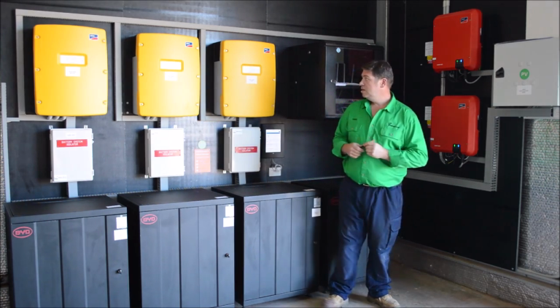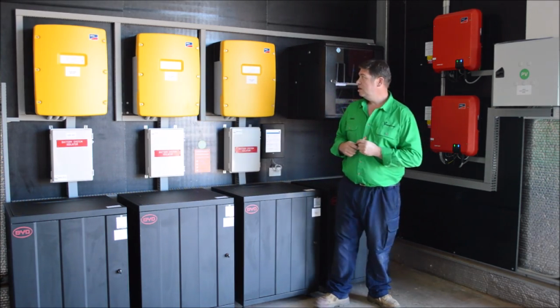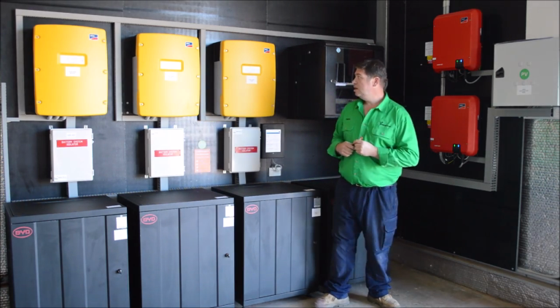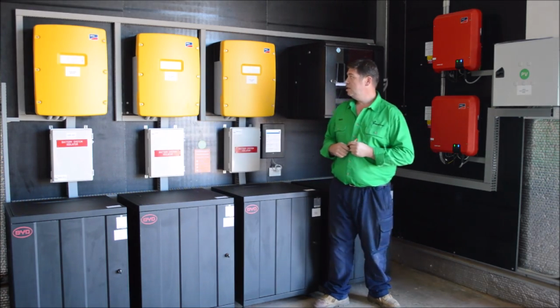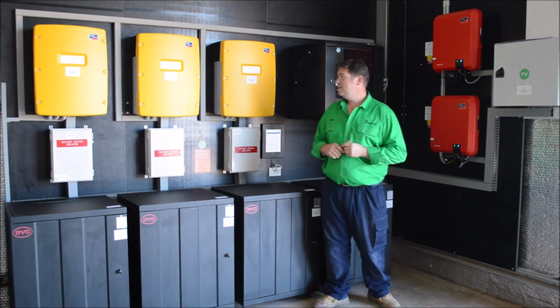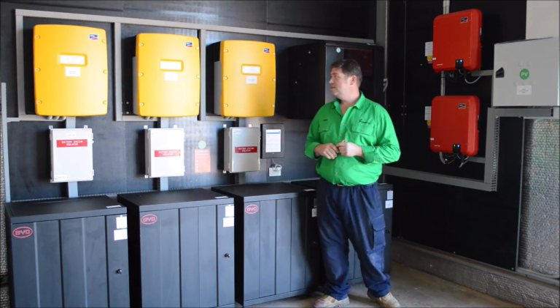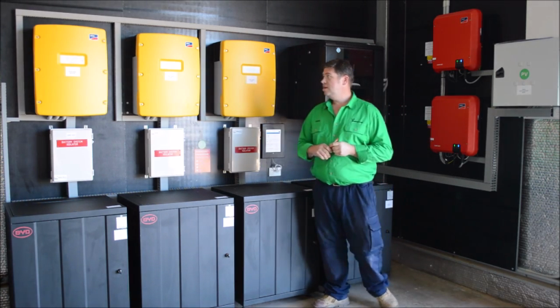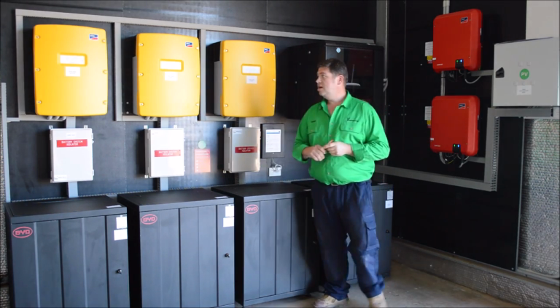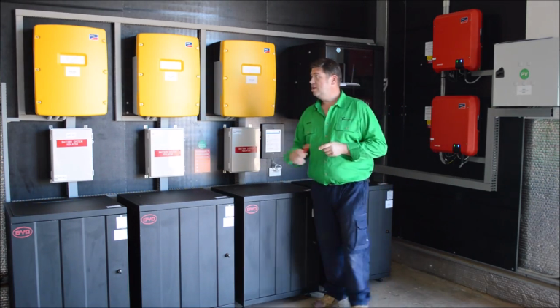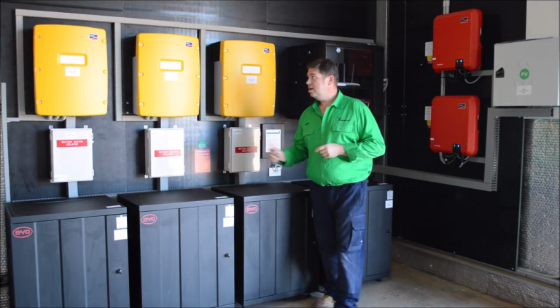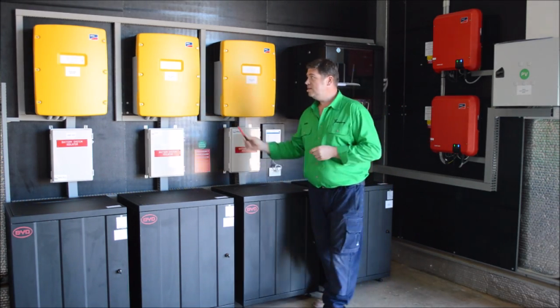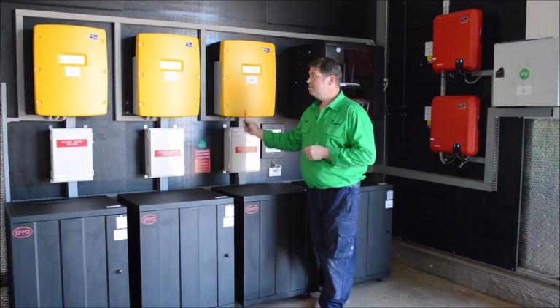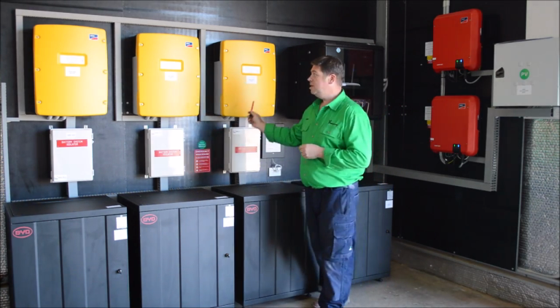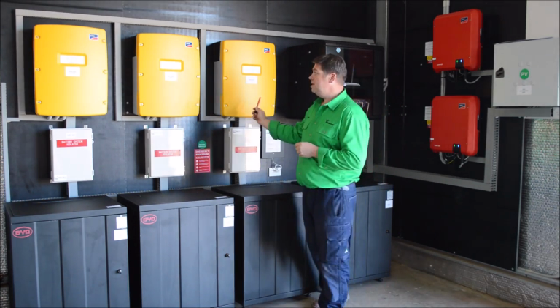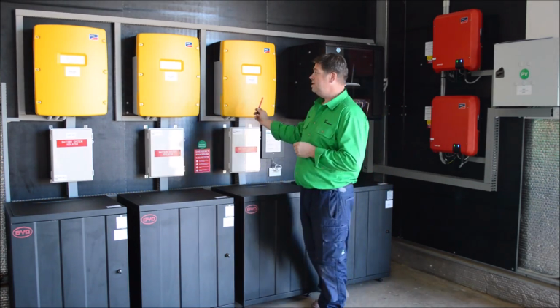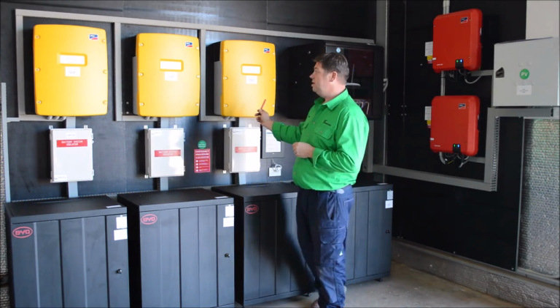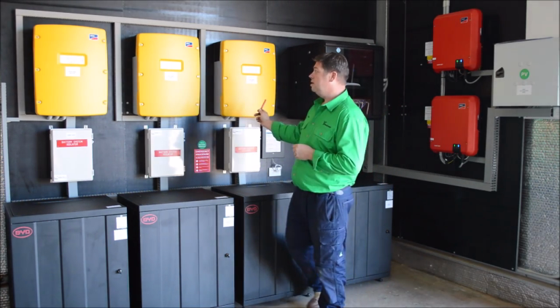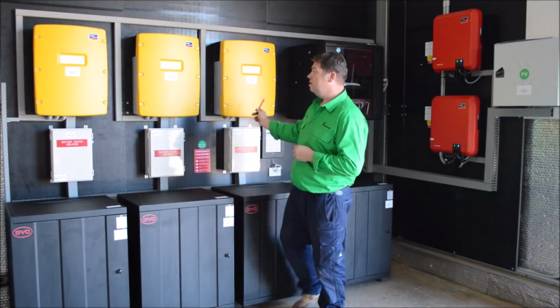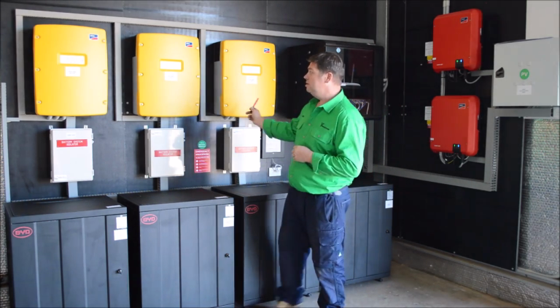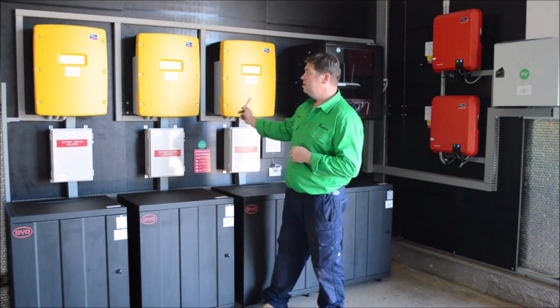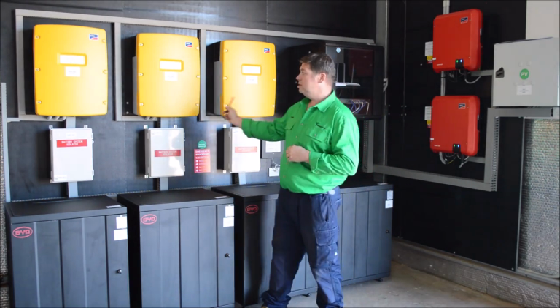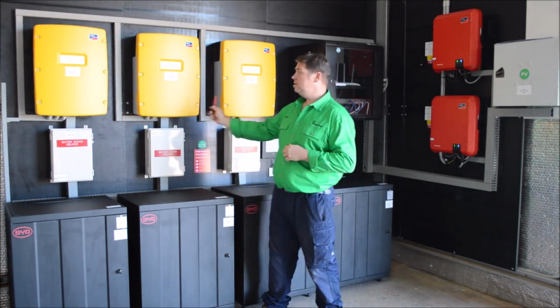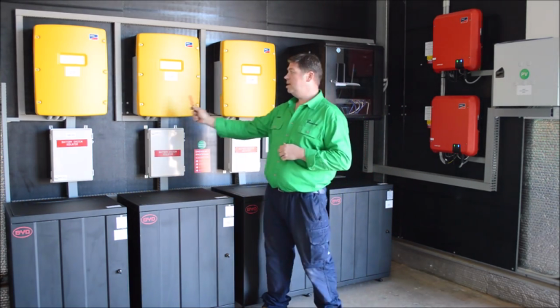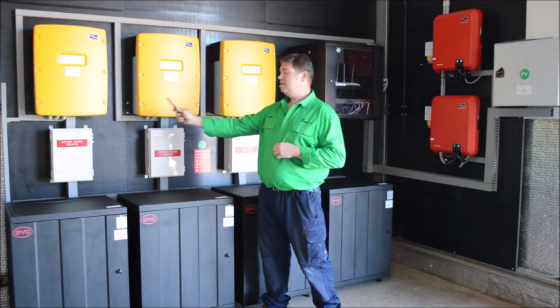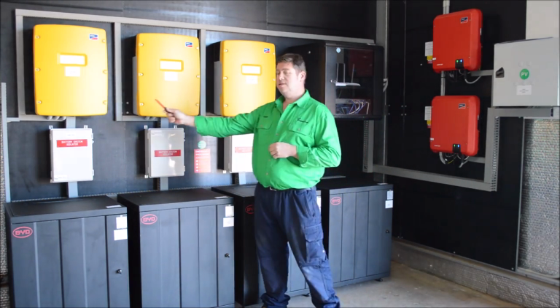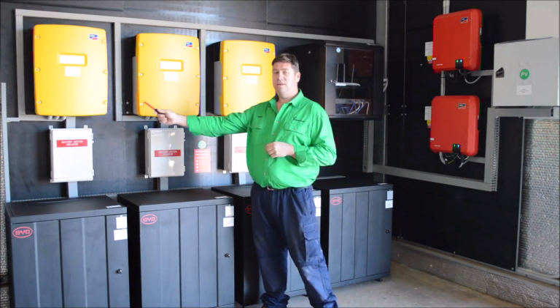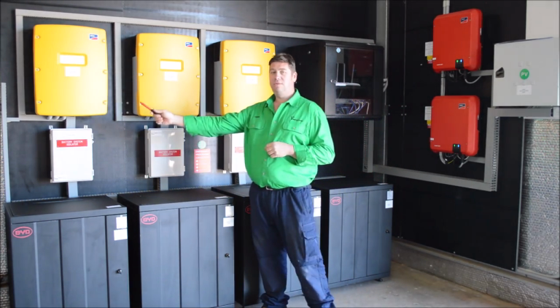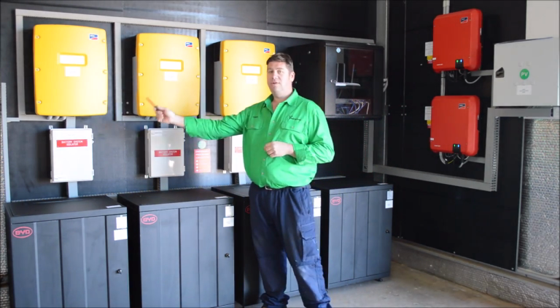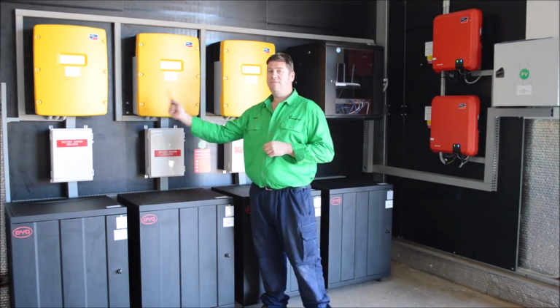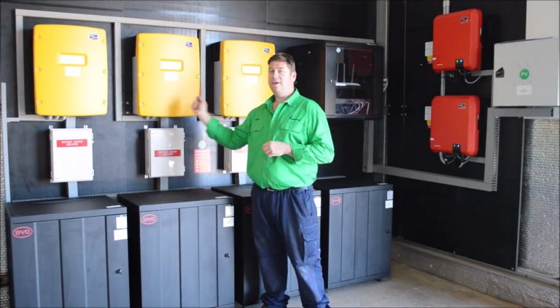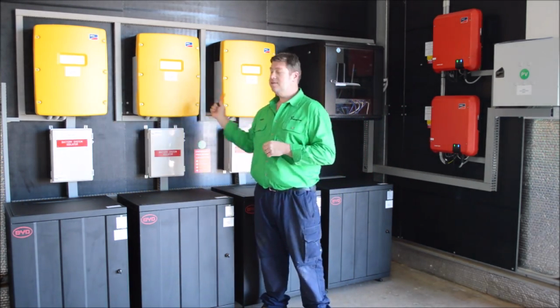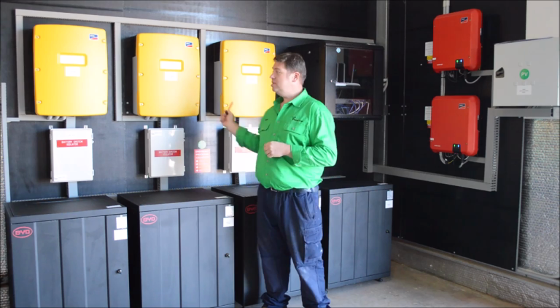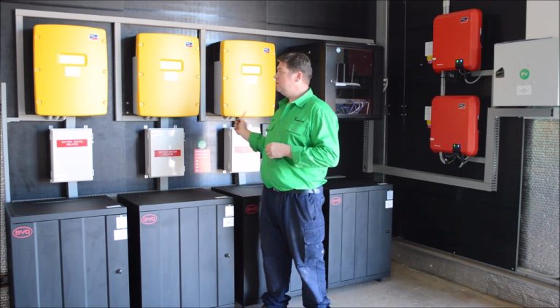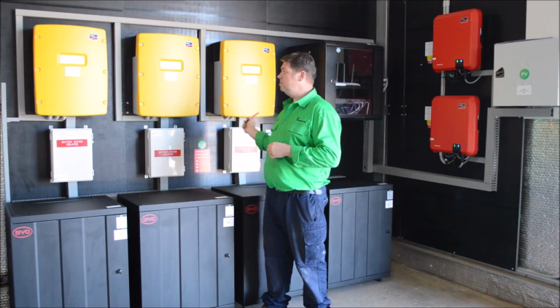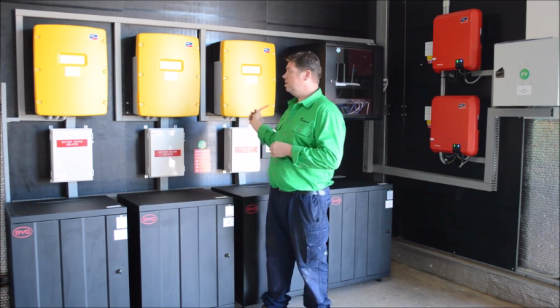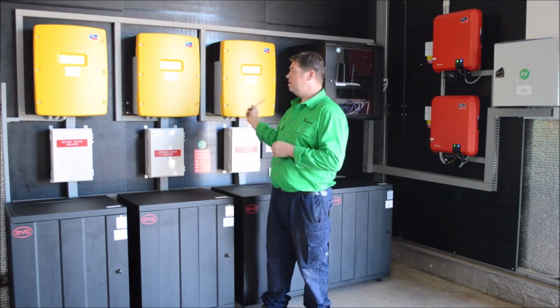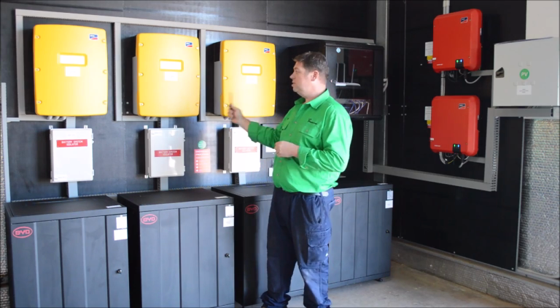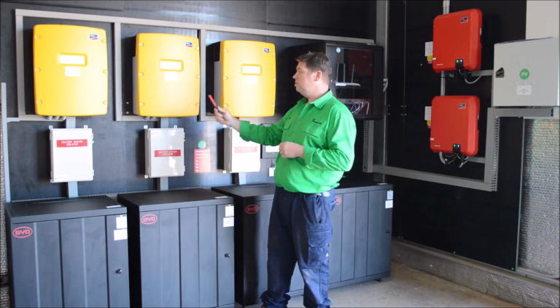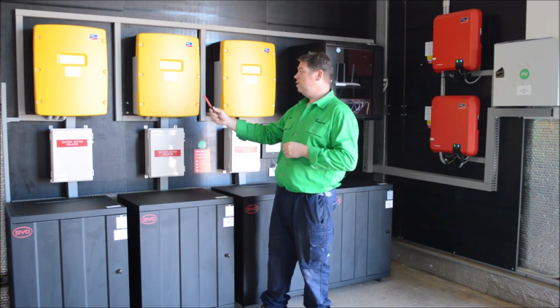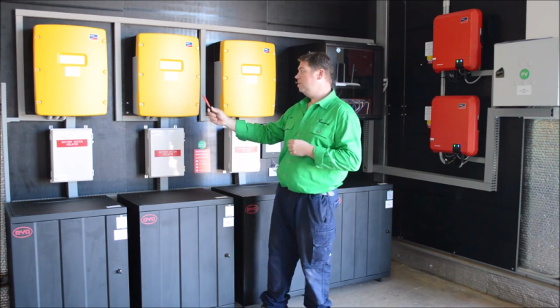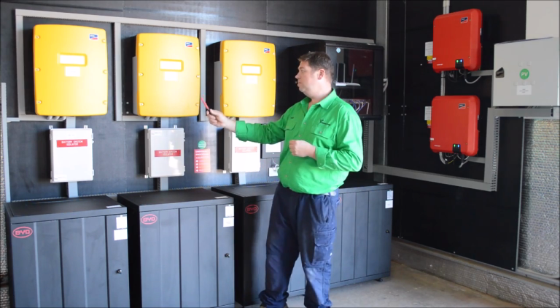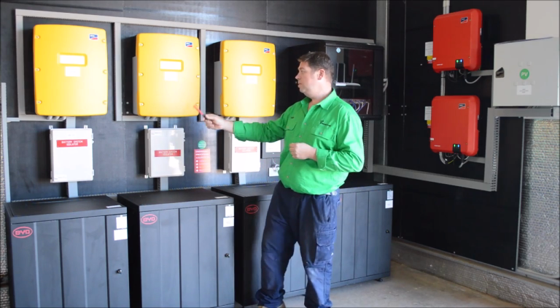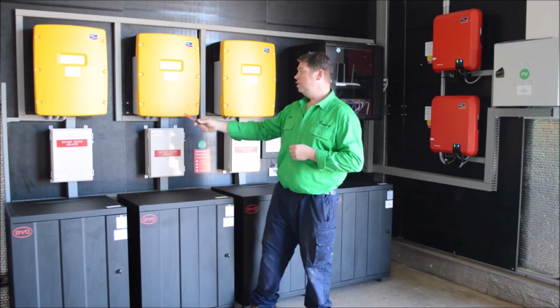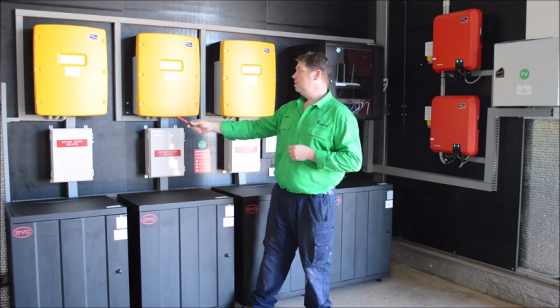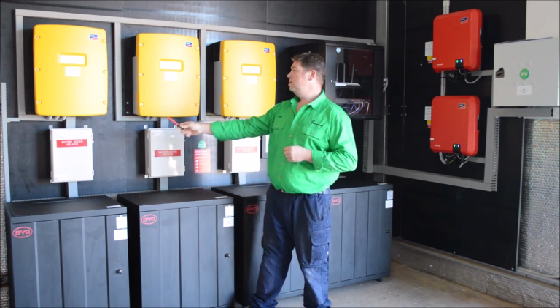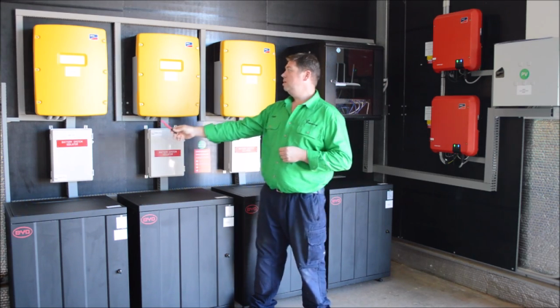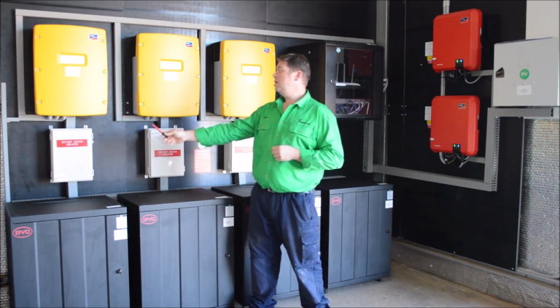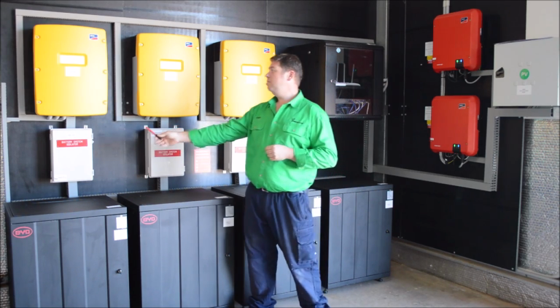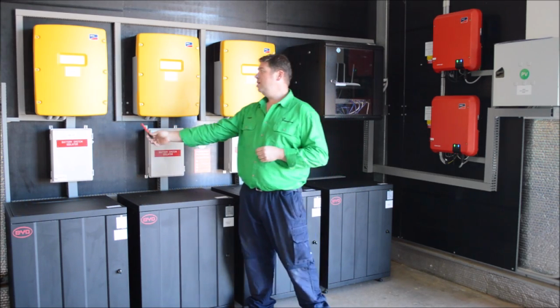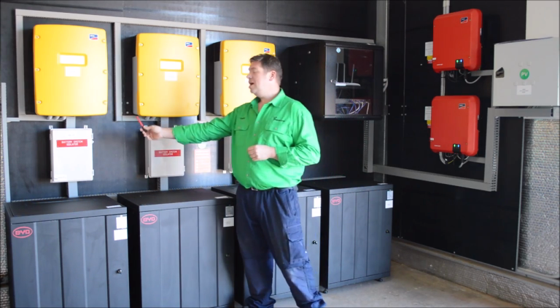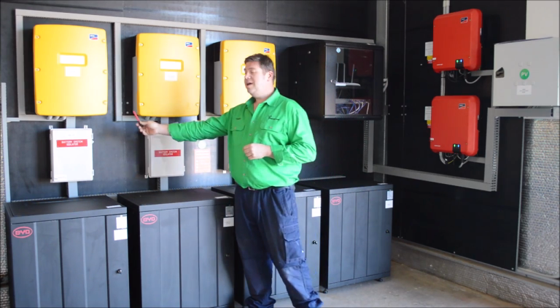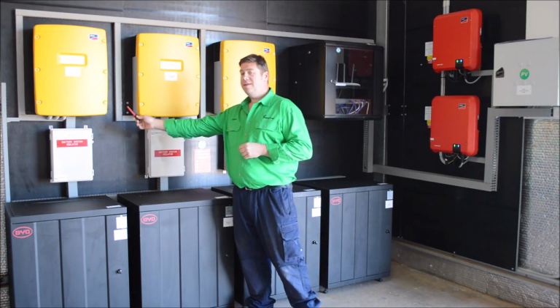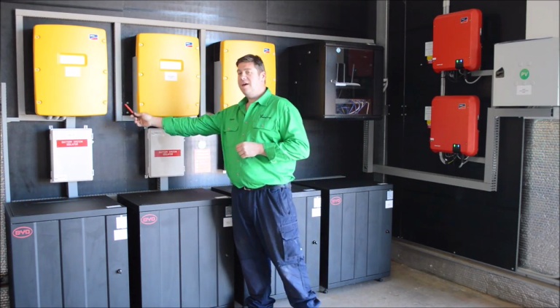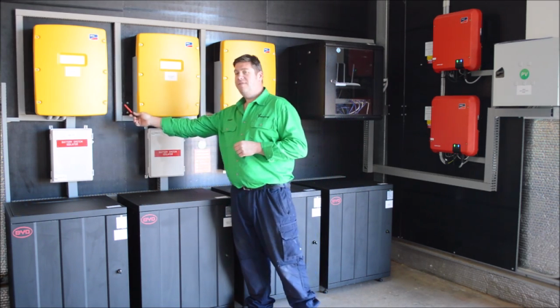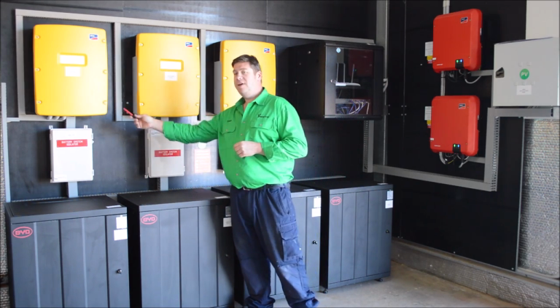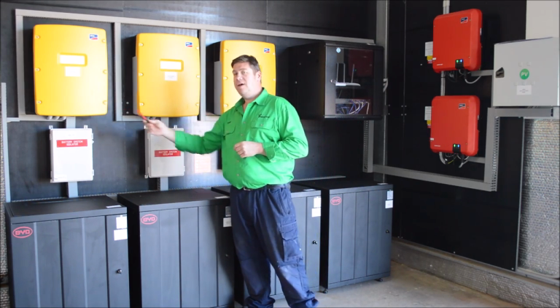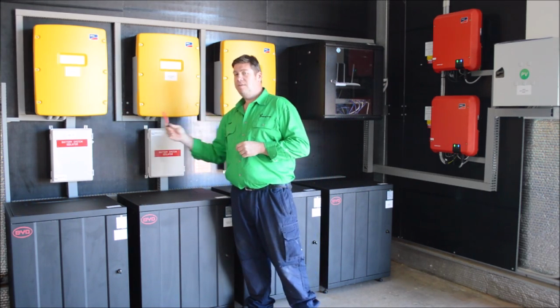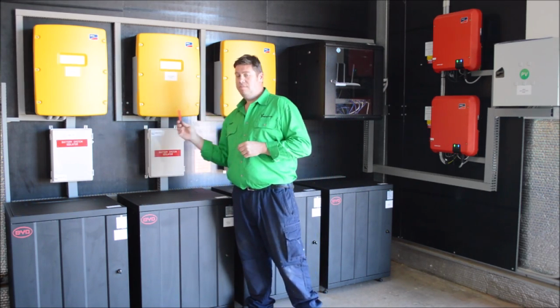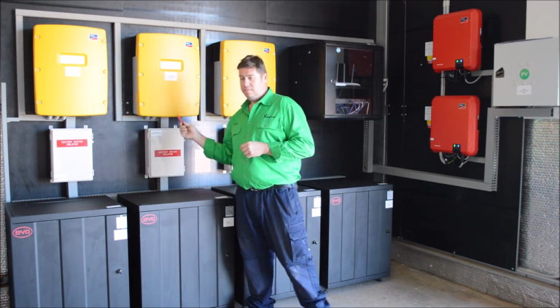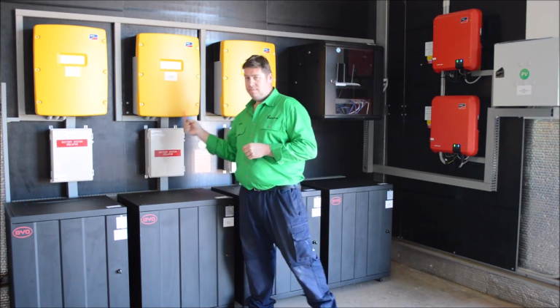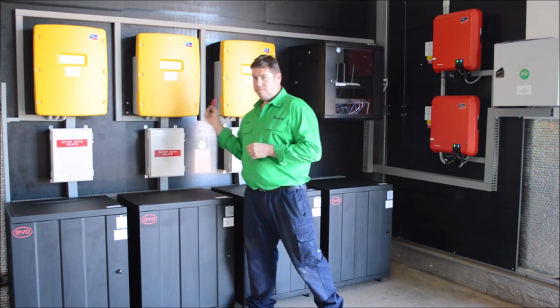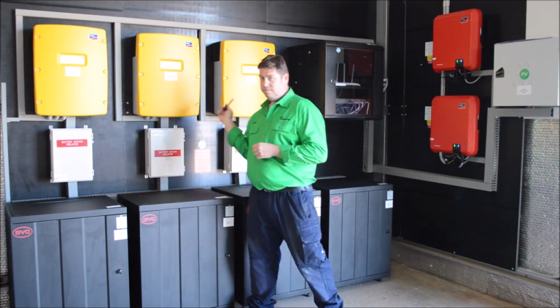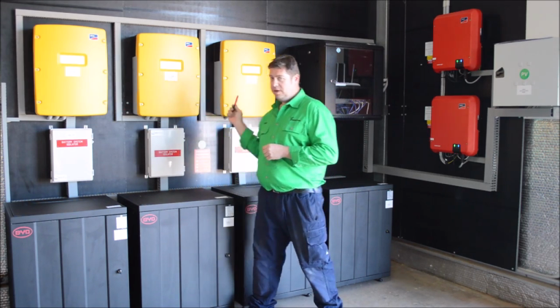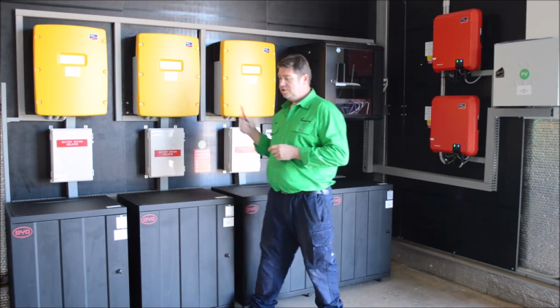These are the SMA Sunny Islands. Now this is a three-phase system, so there's three of them. They're 8 kVA each.